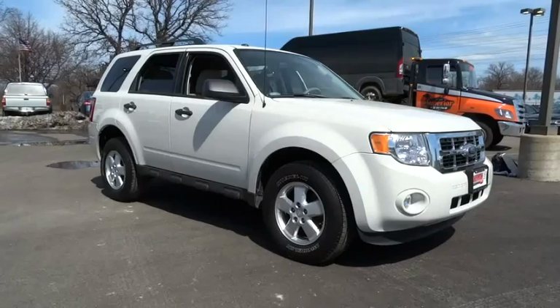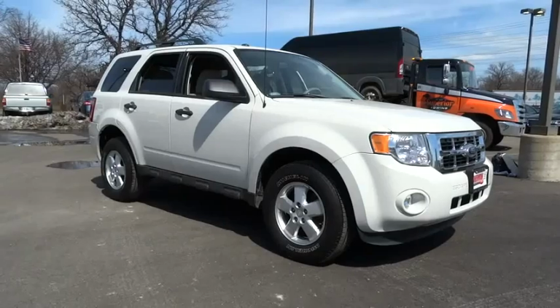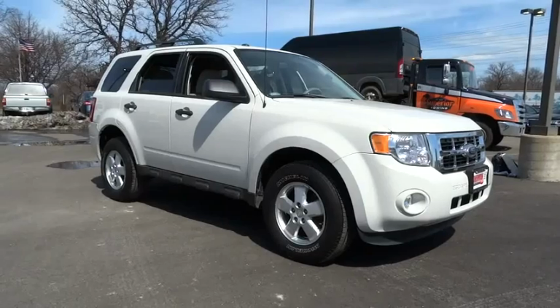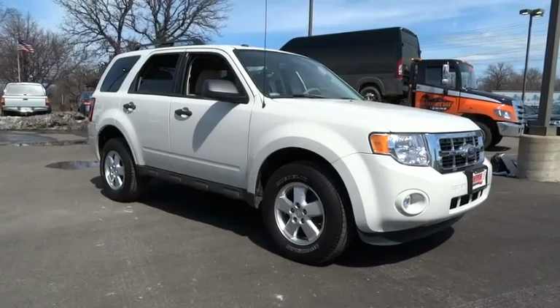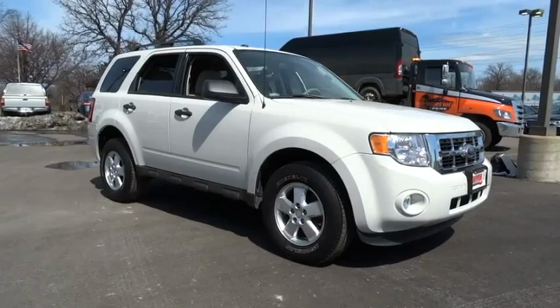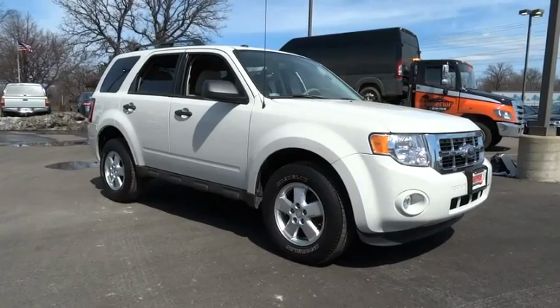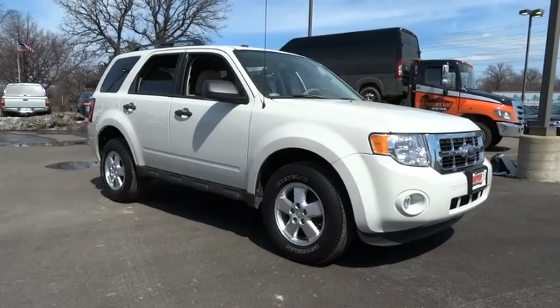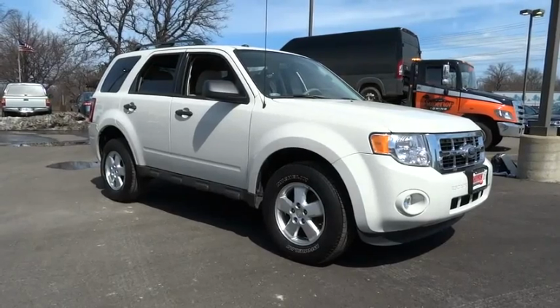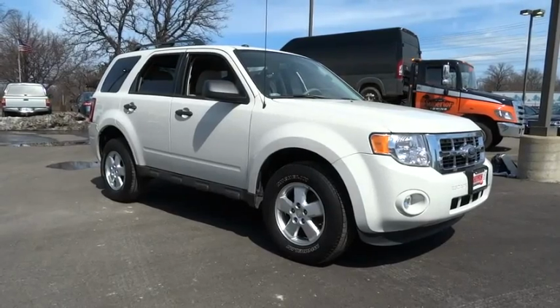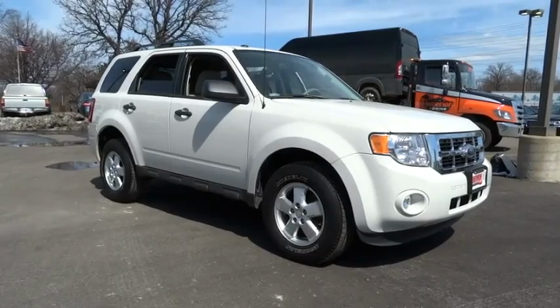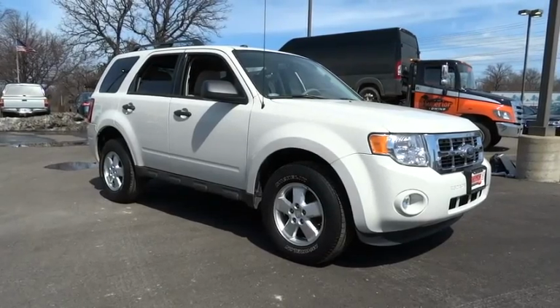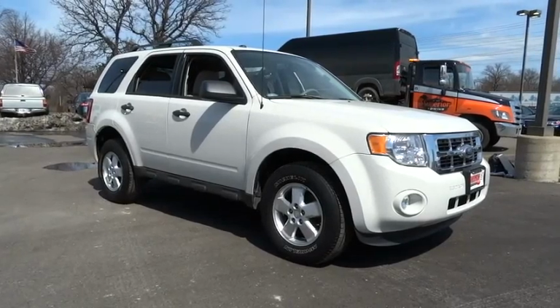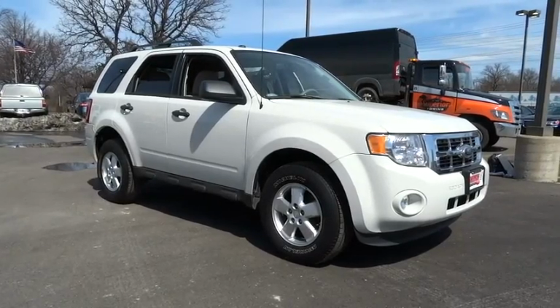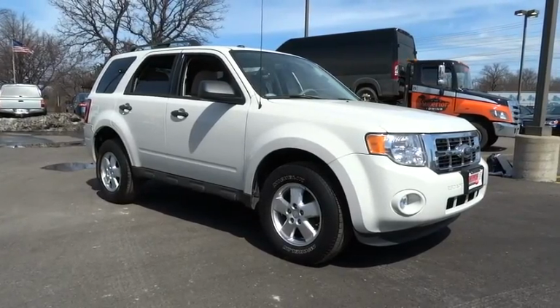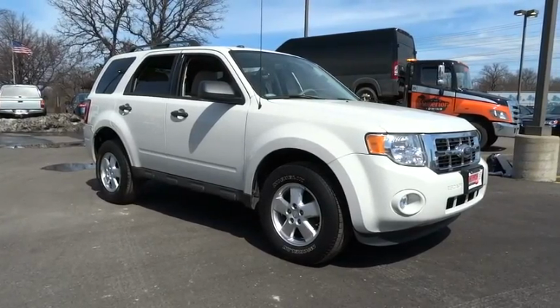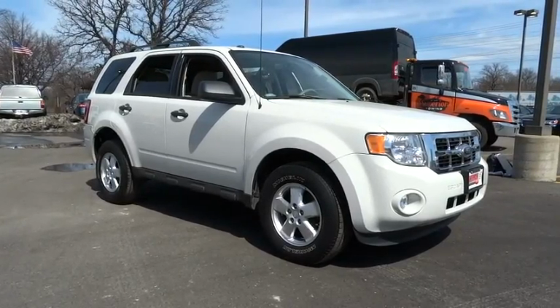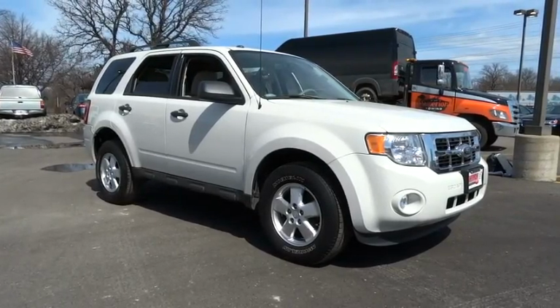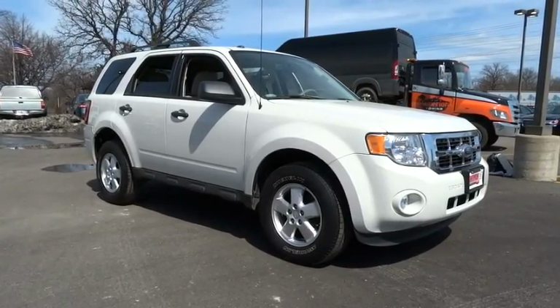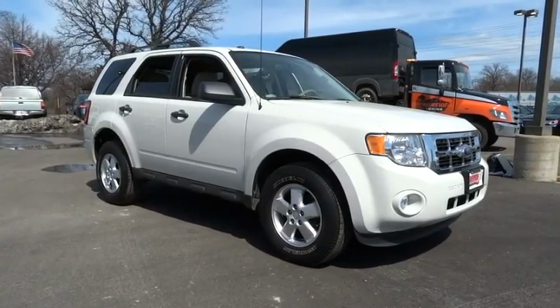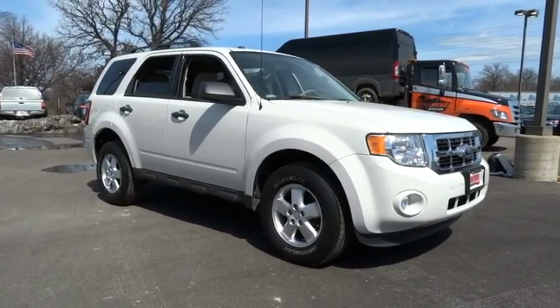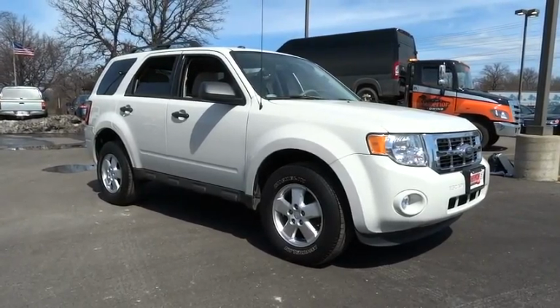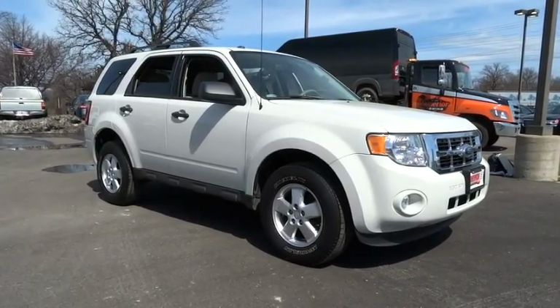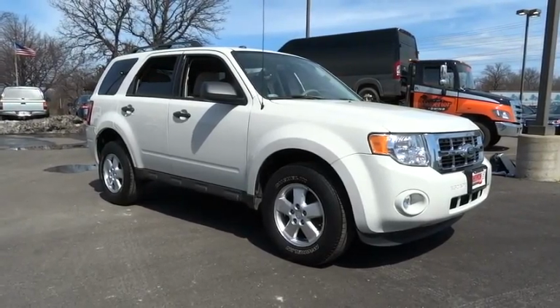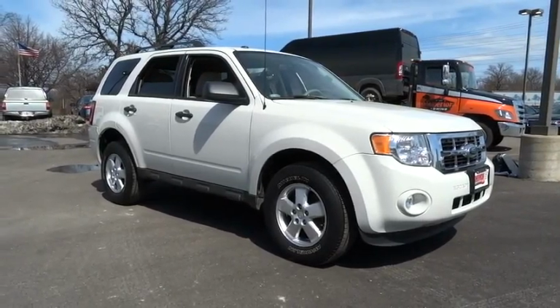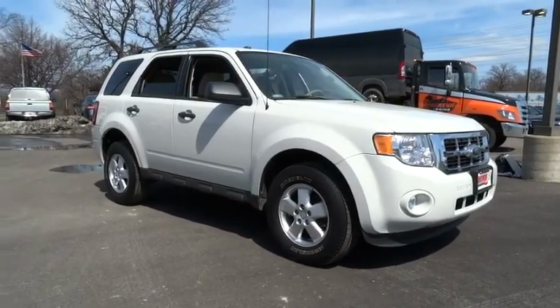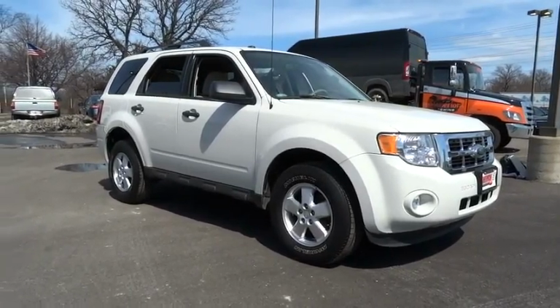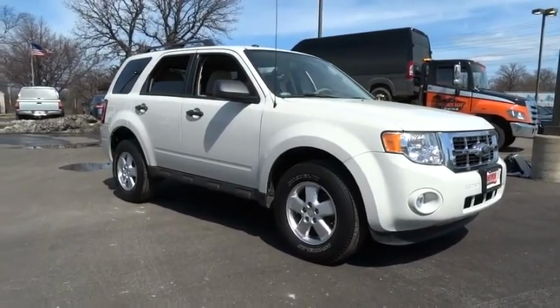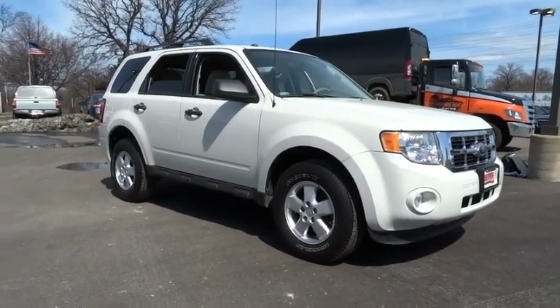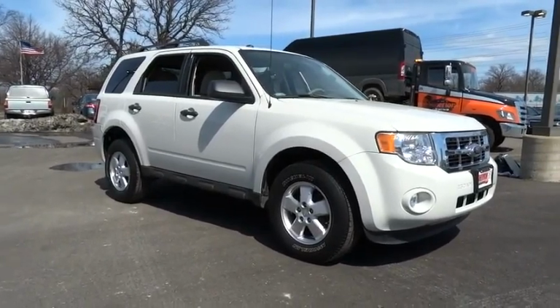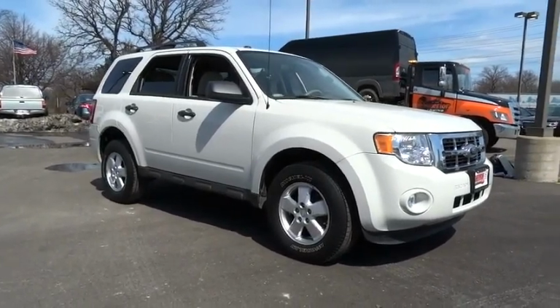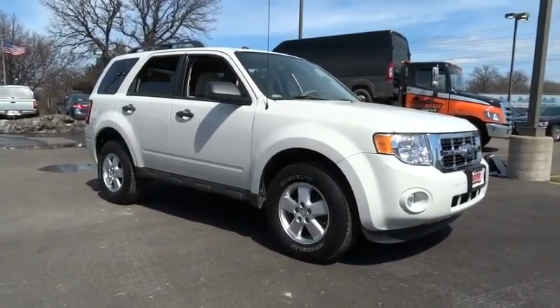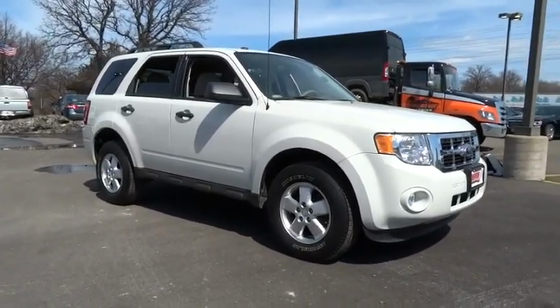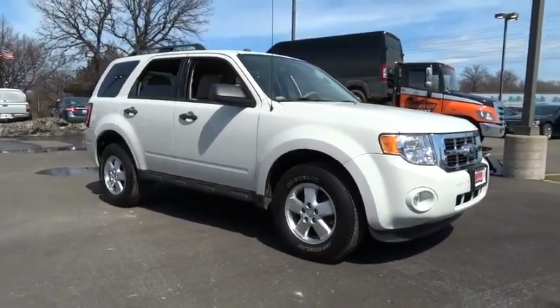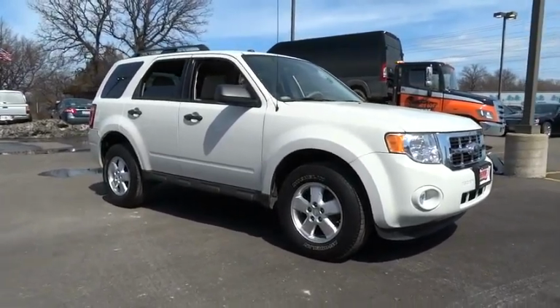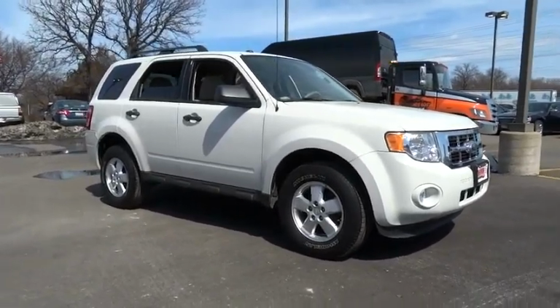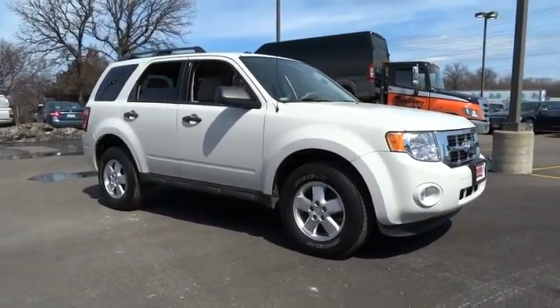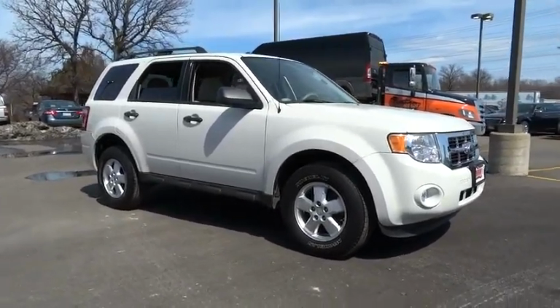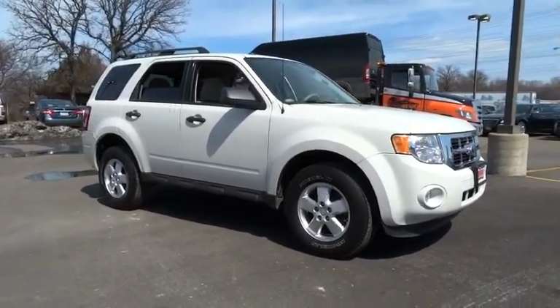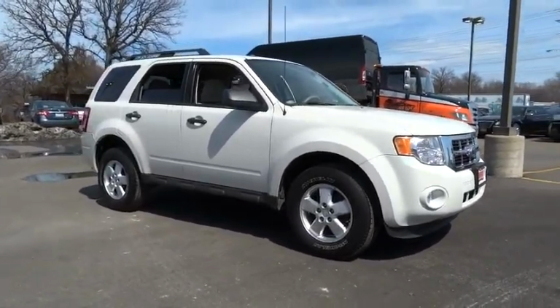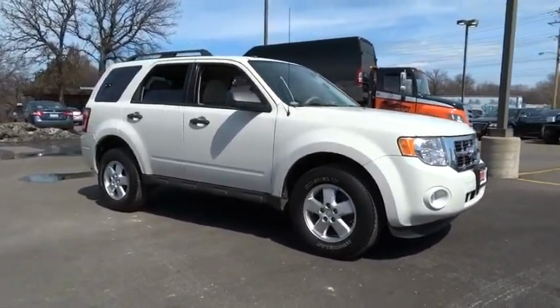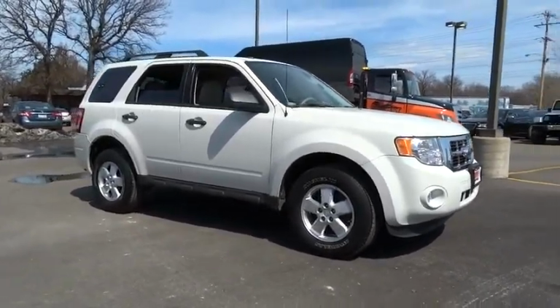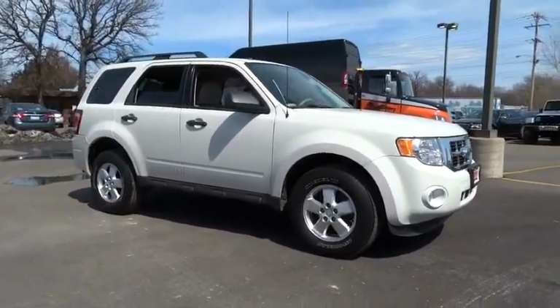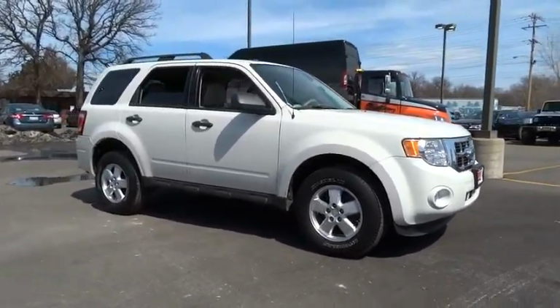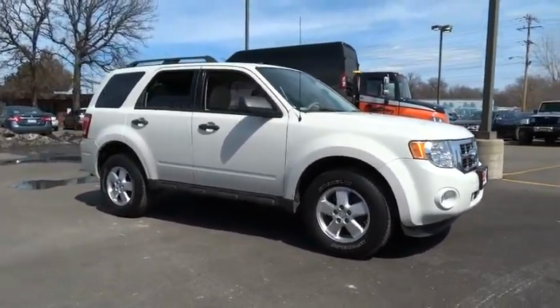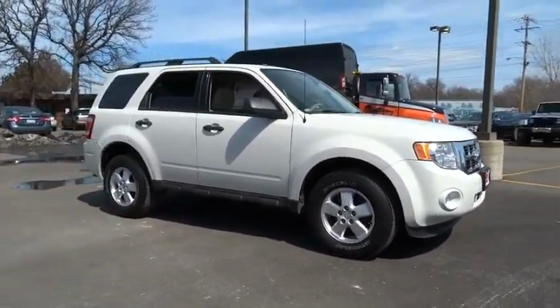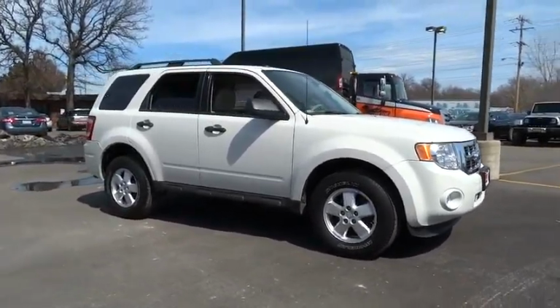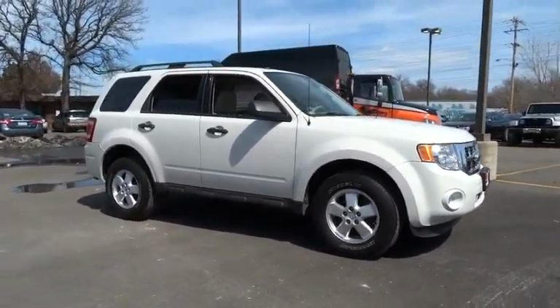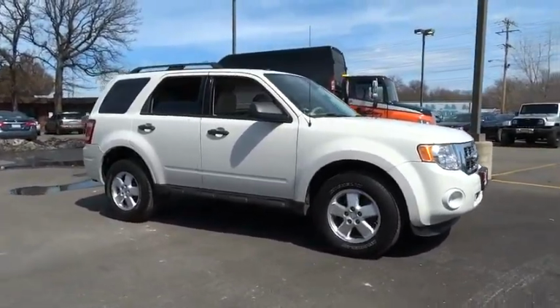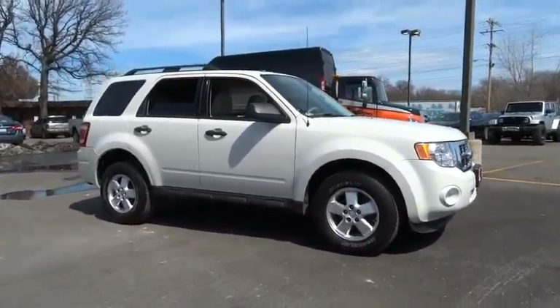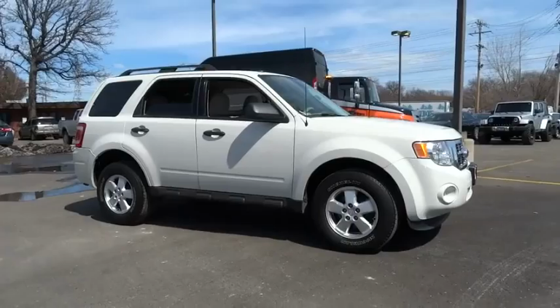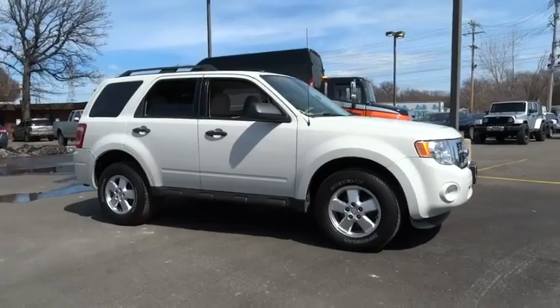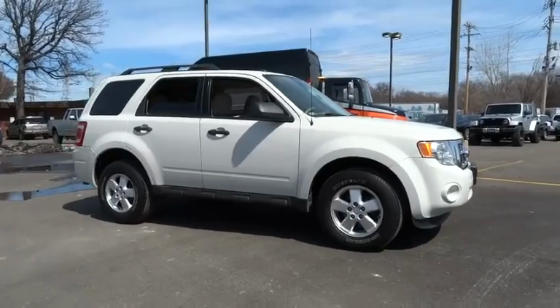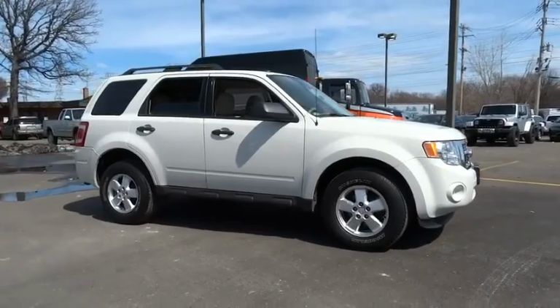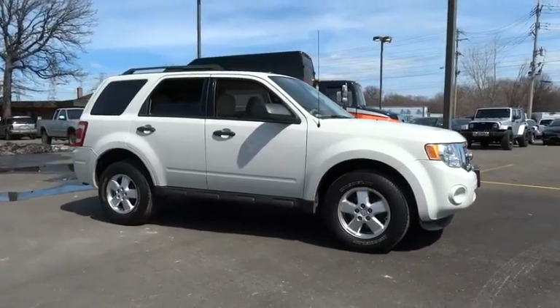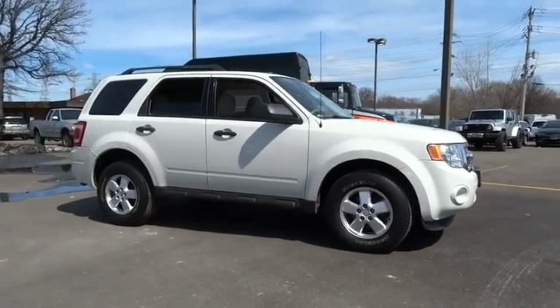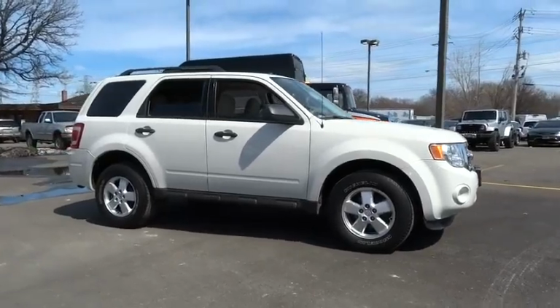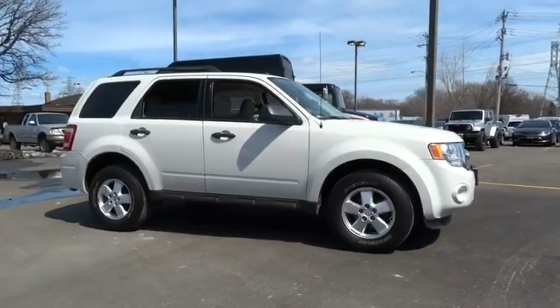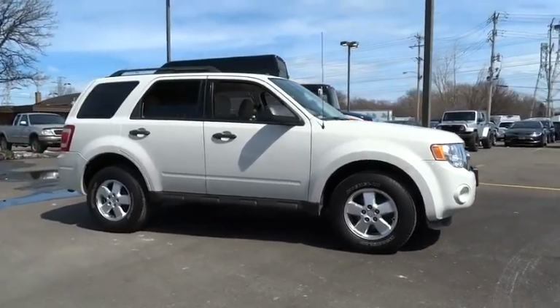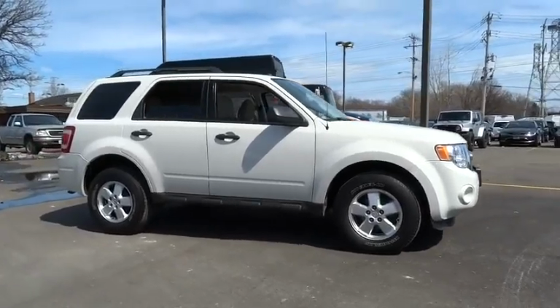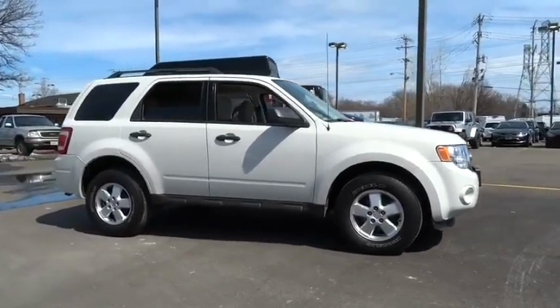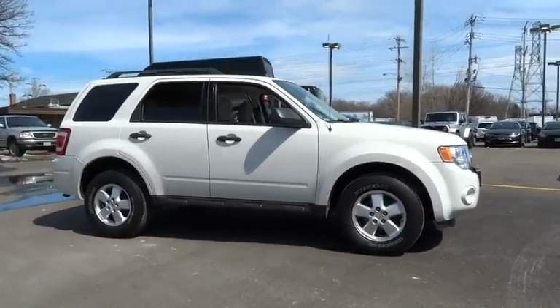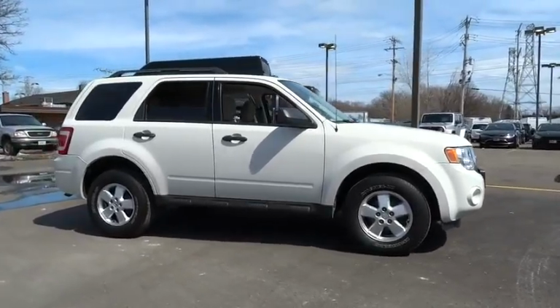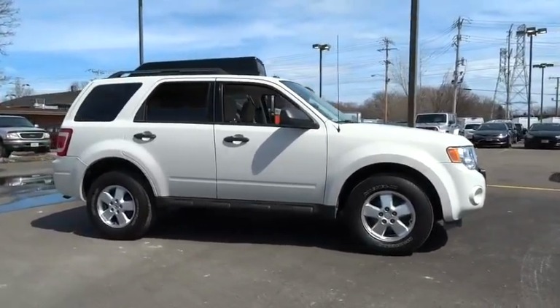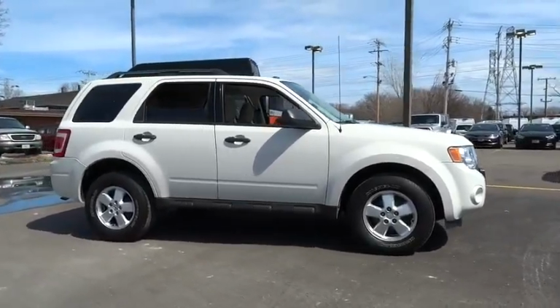2012 Escape. Gas engines flex, tow, sip, and go with Ford Escape.